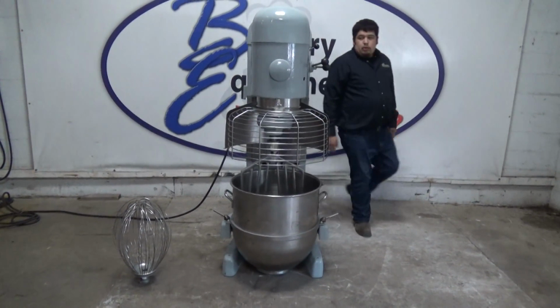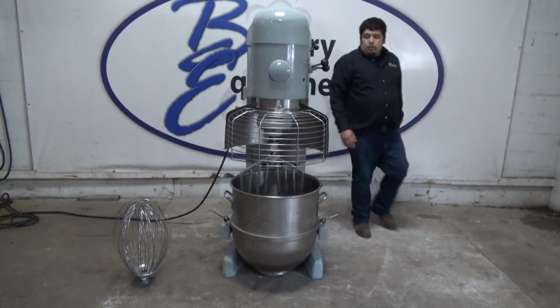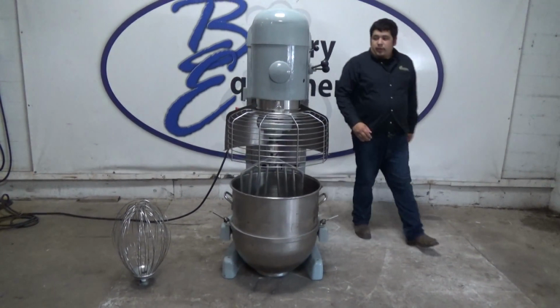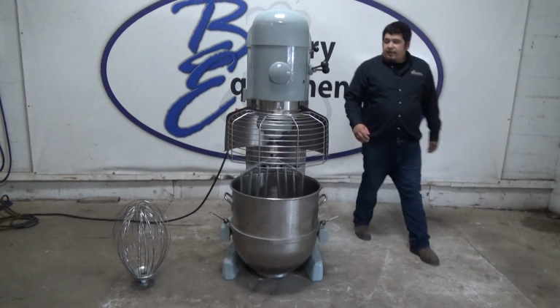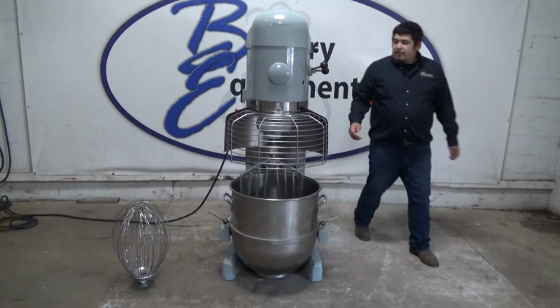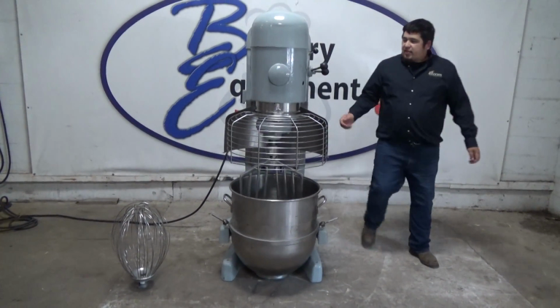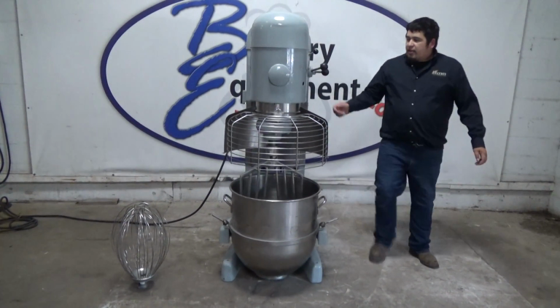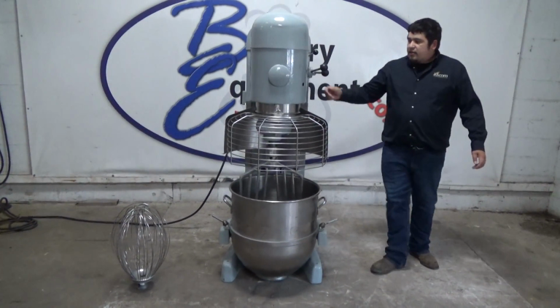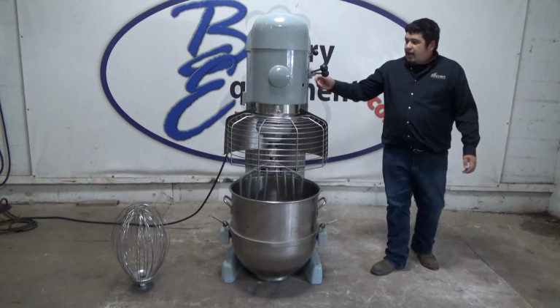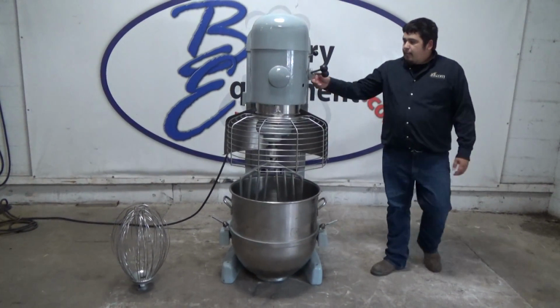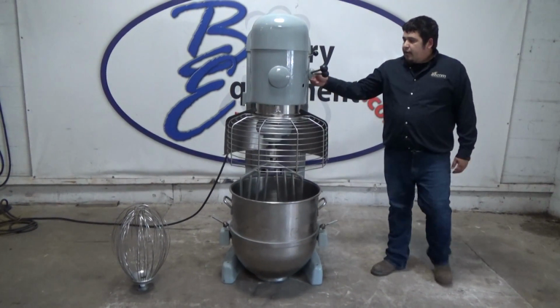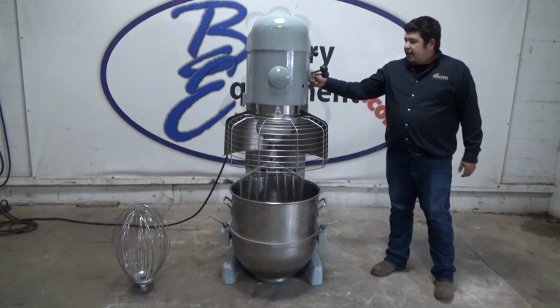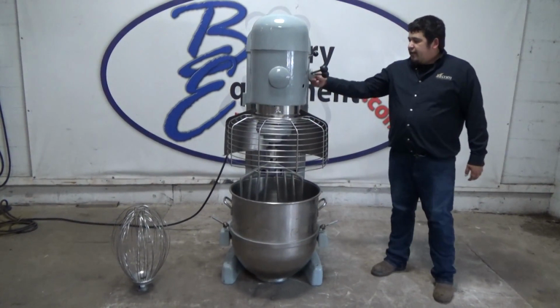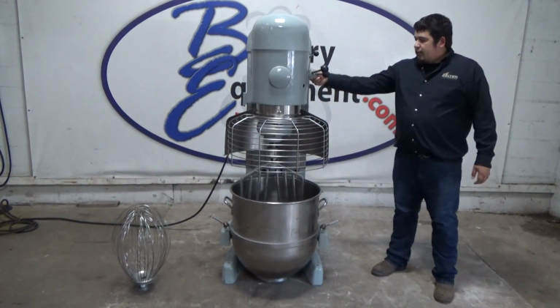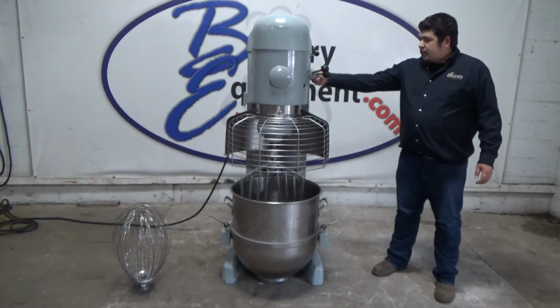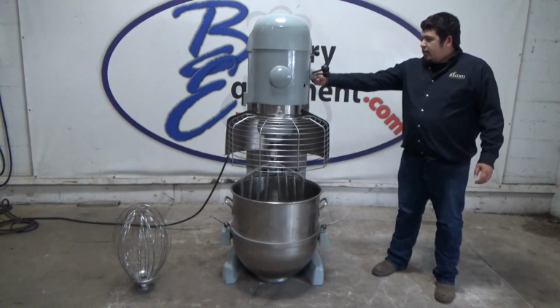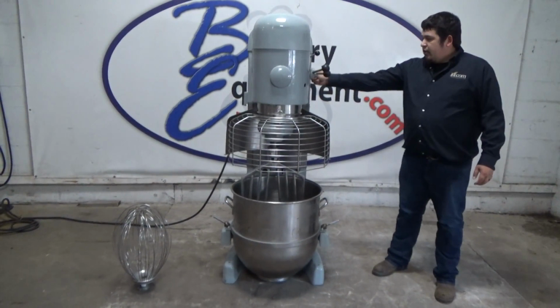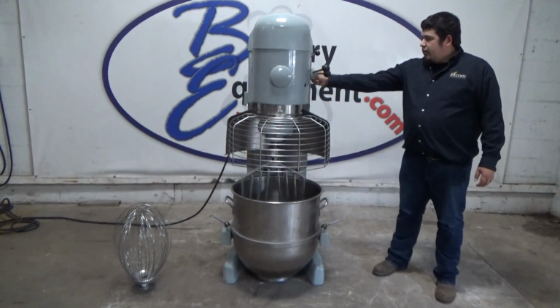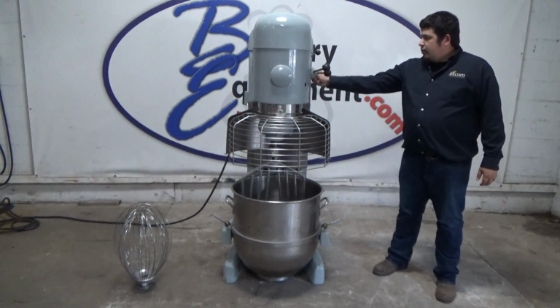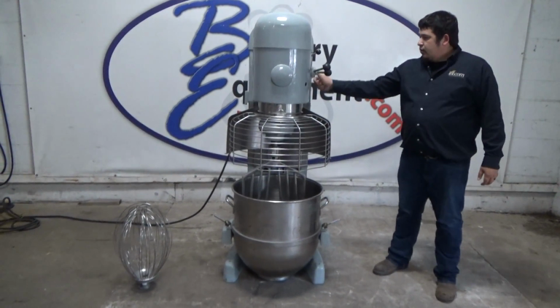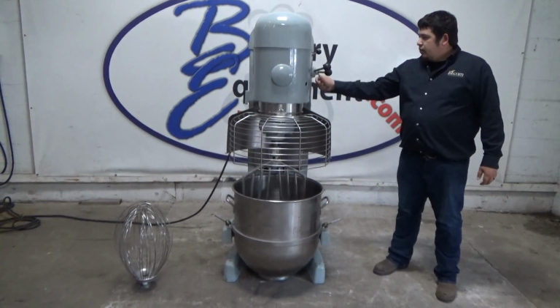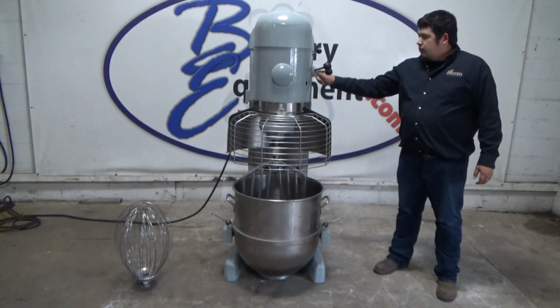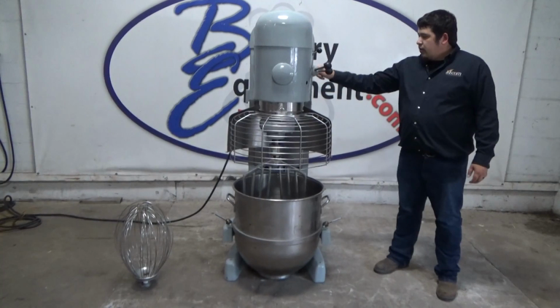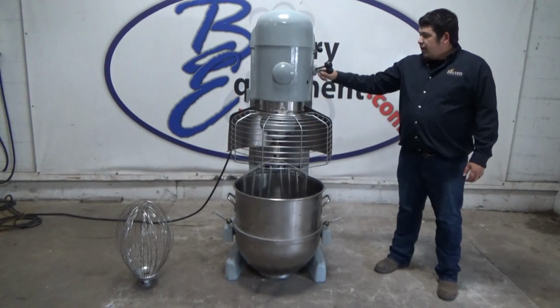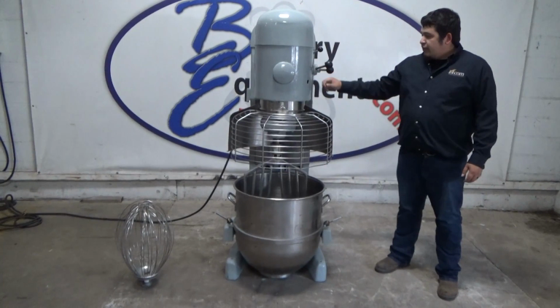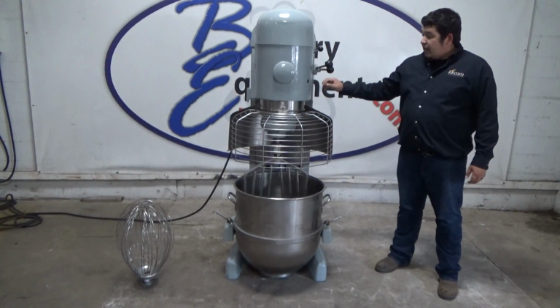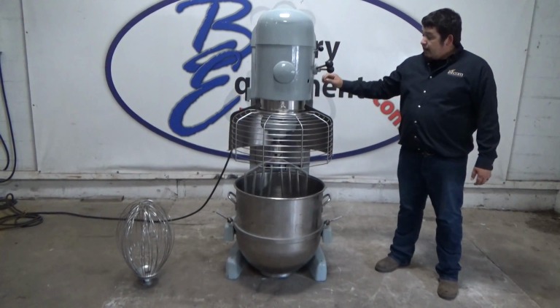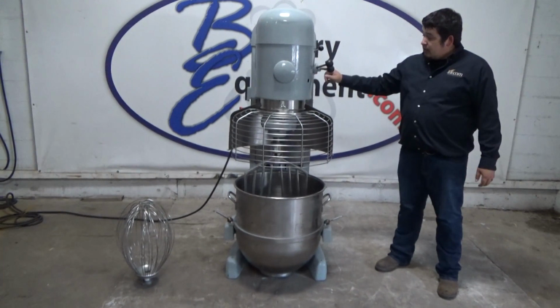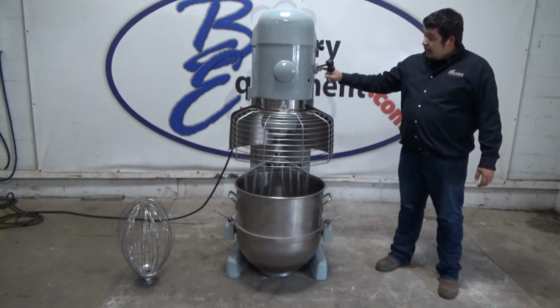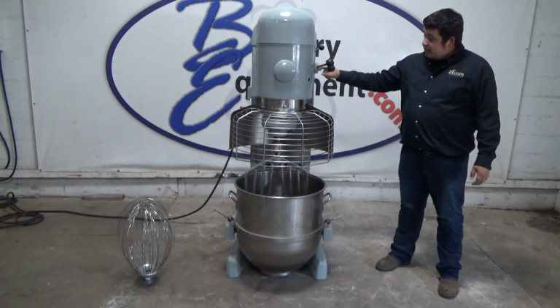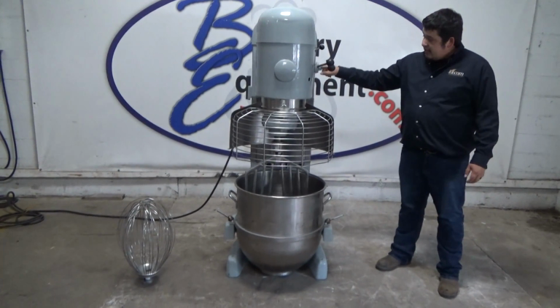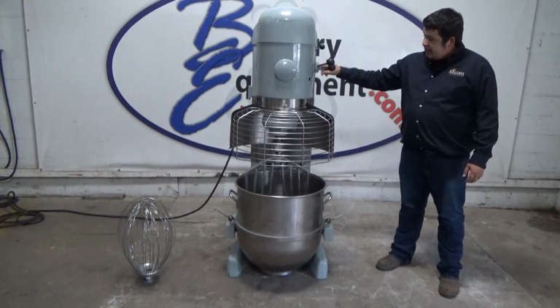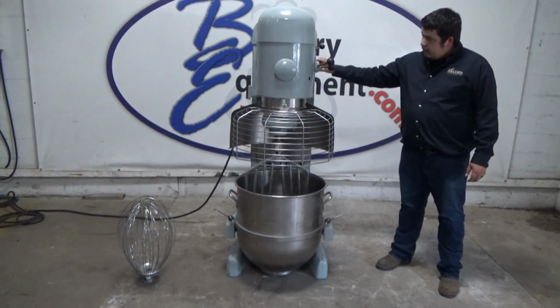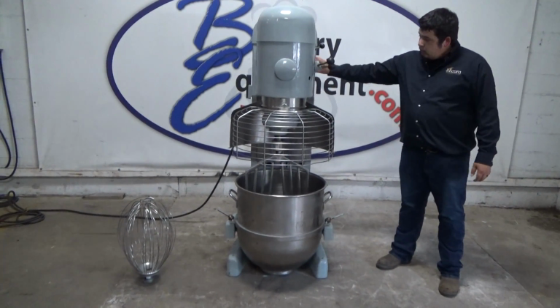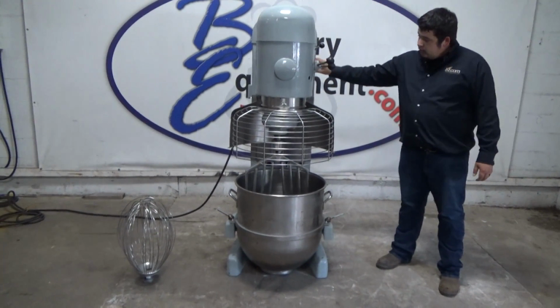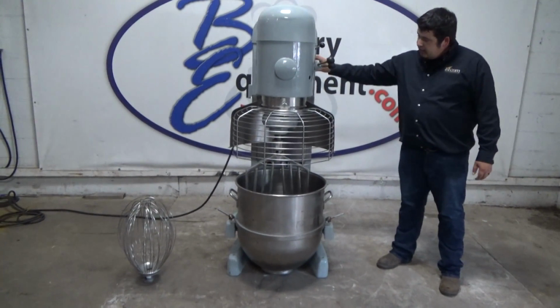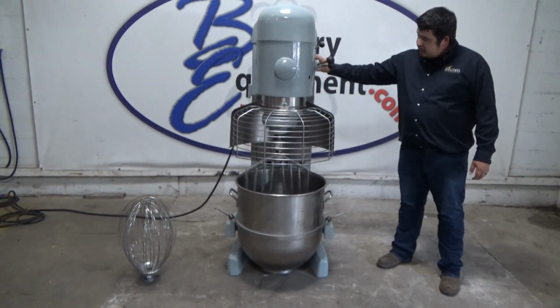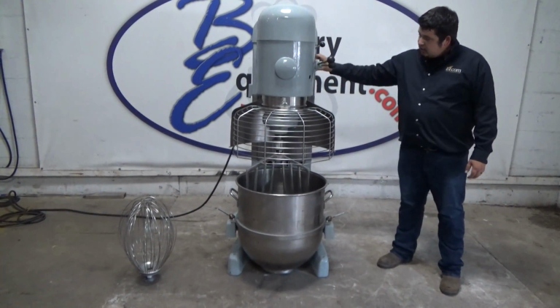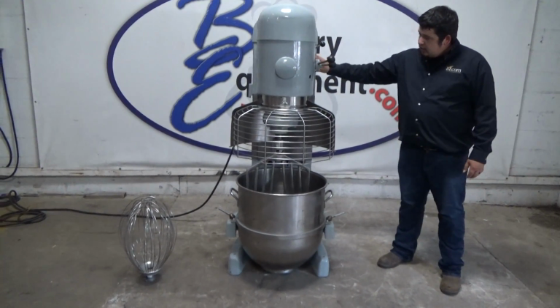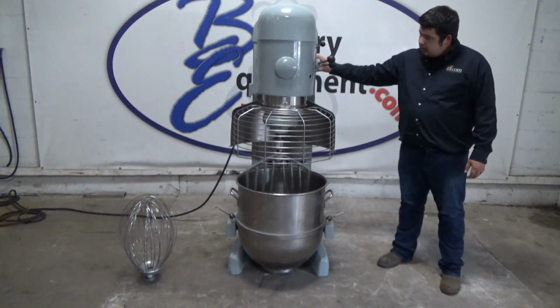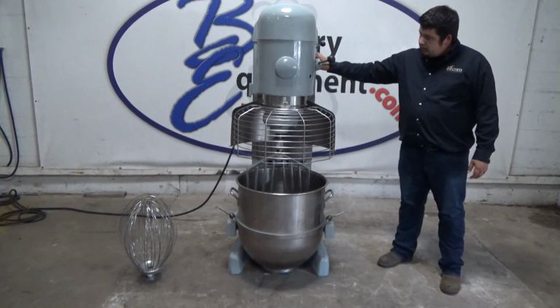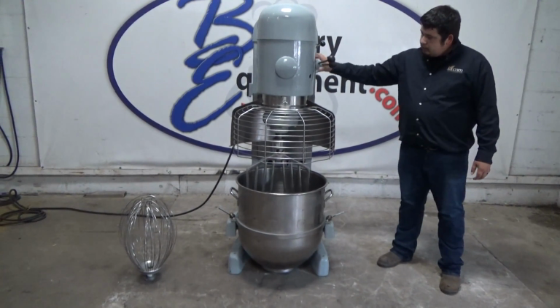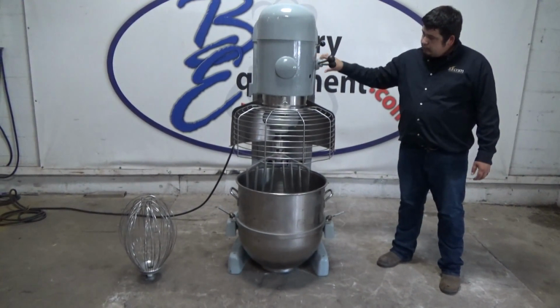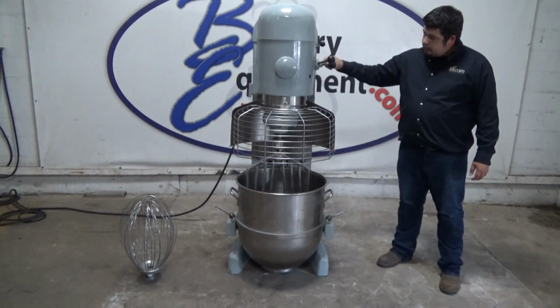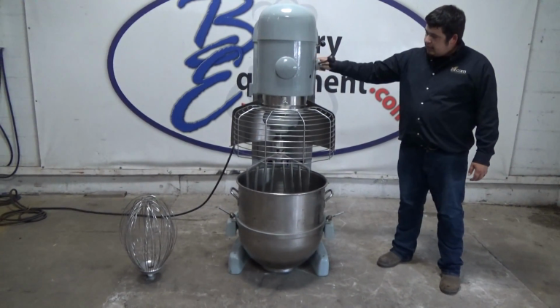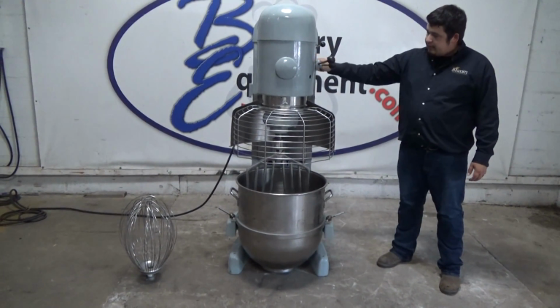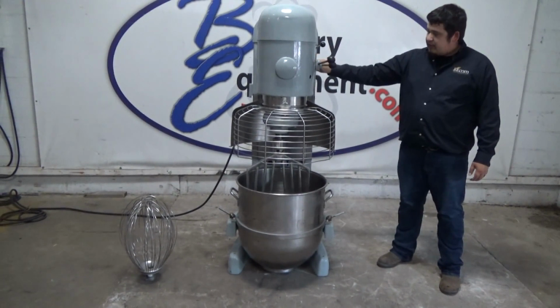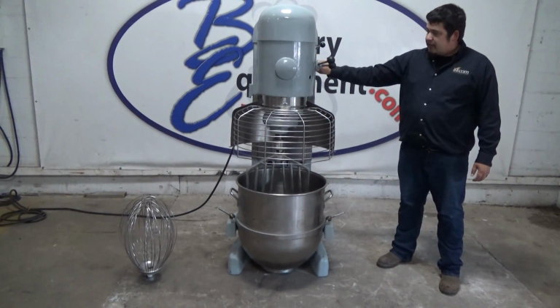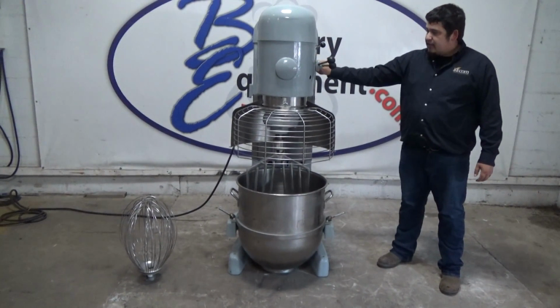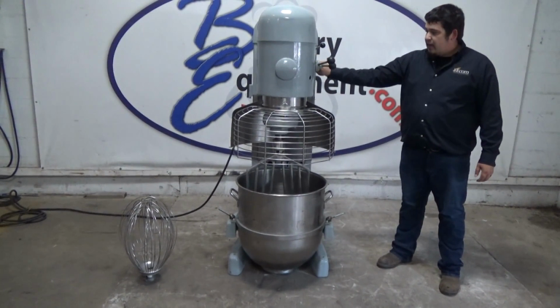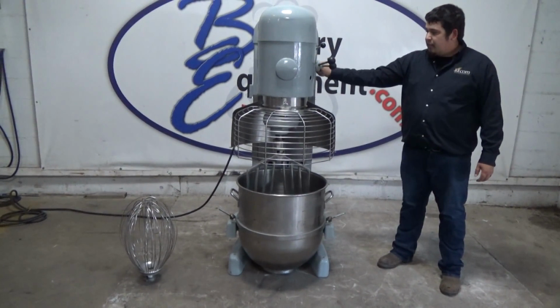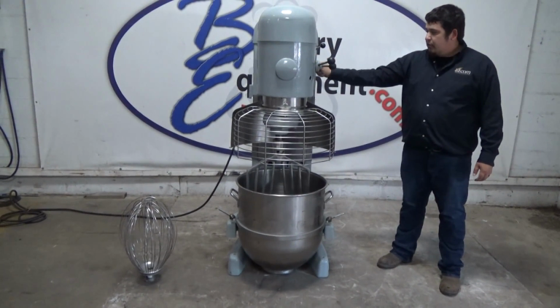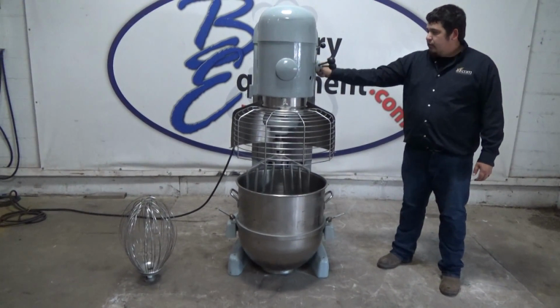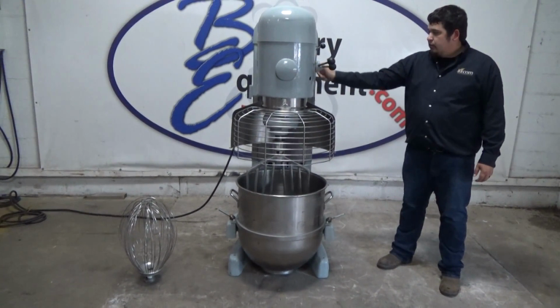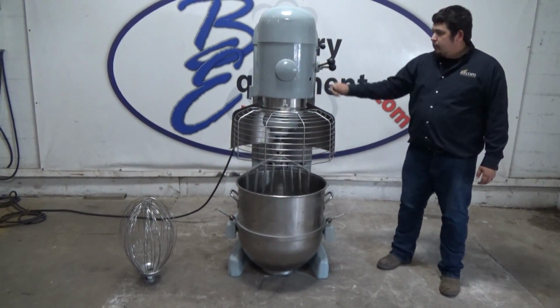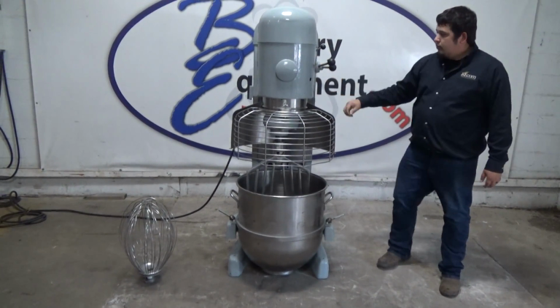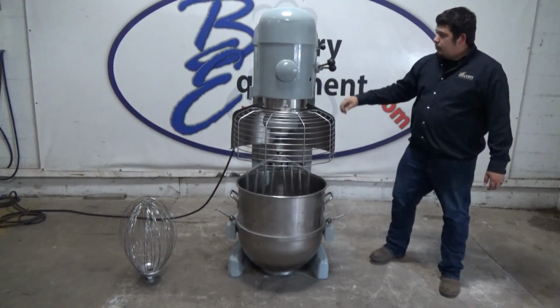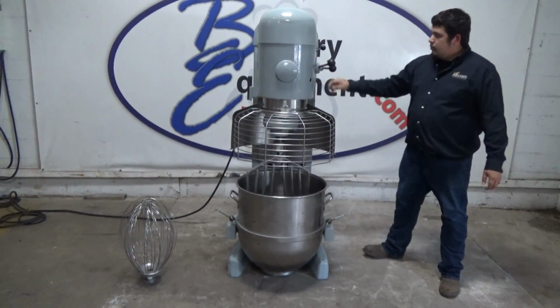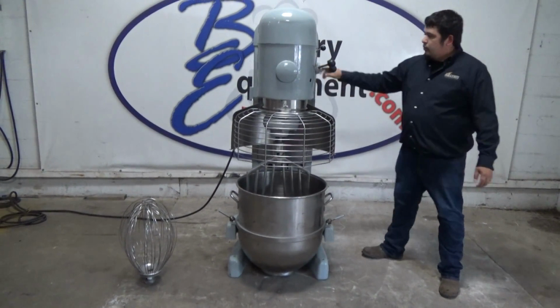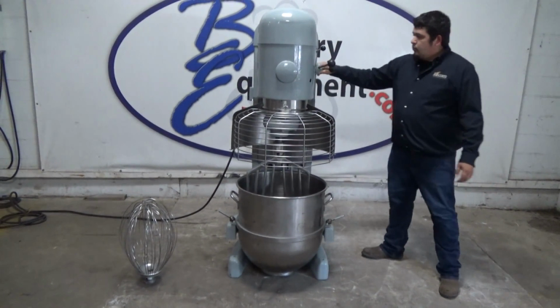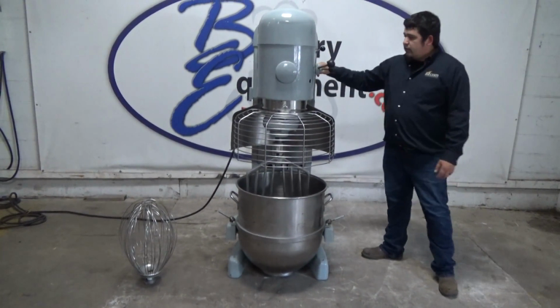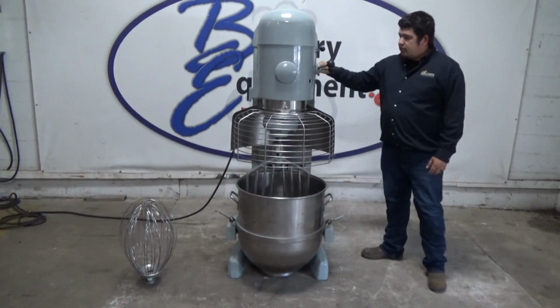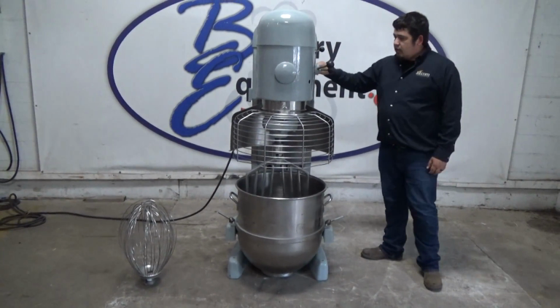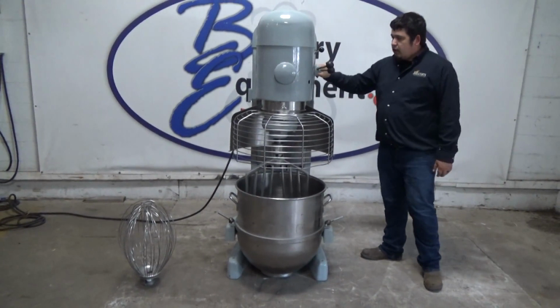We have to set our timer to get it to start. If the timer is not set, it will not start. We have to set the timer. Let's start.